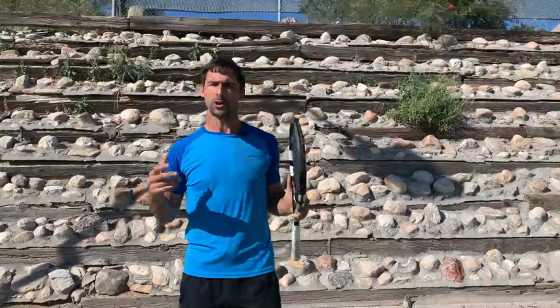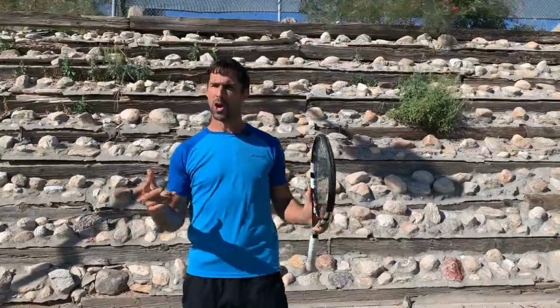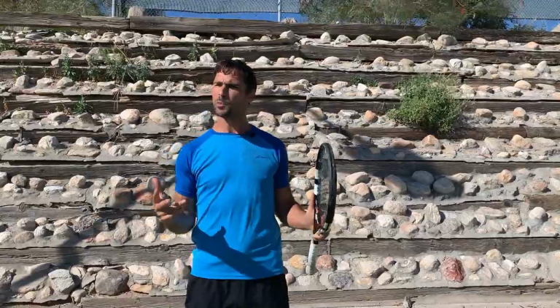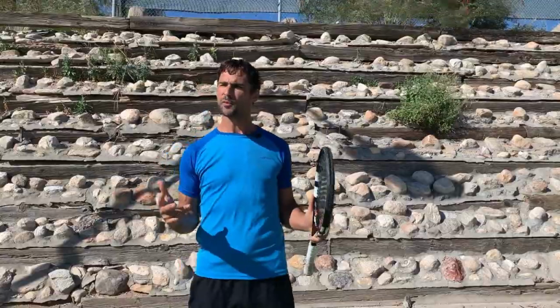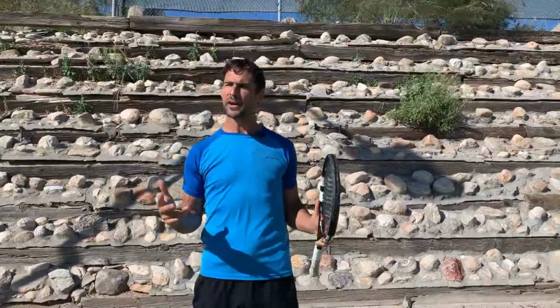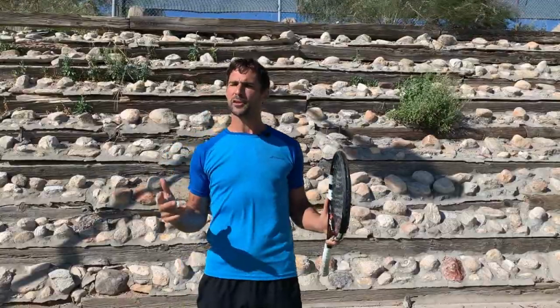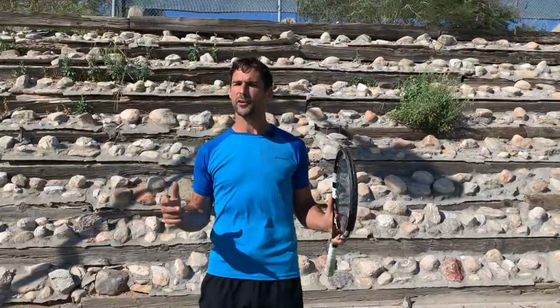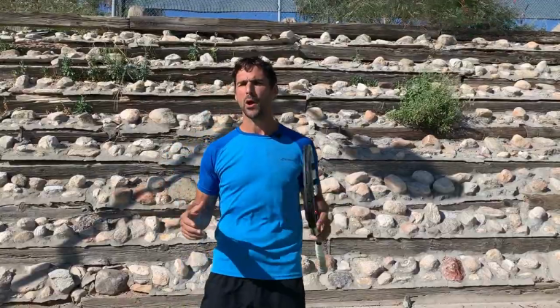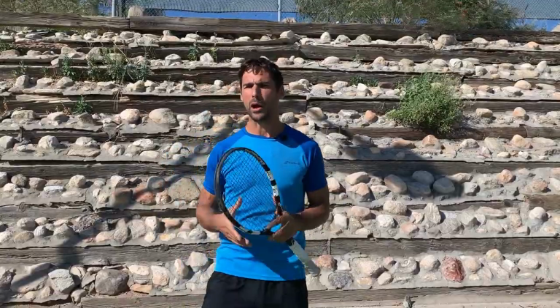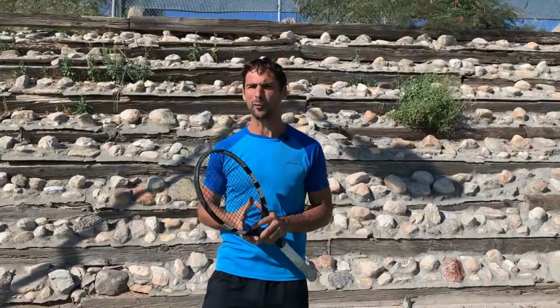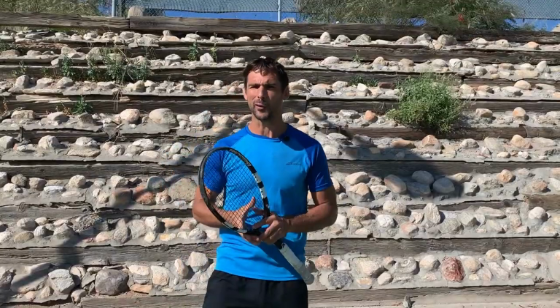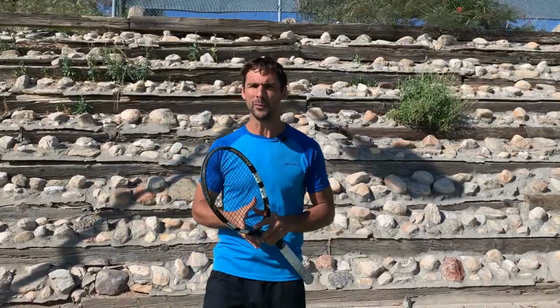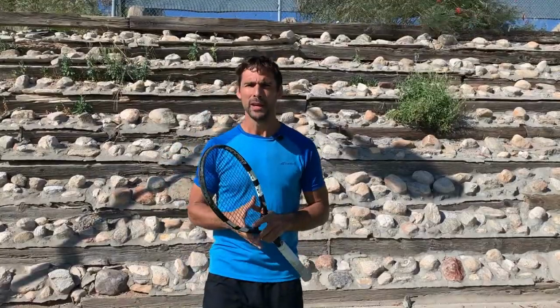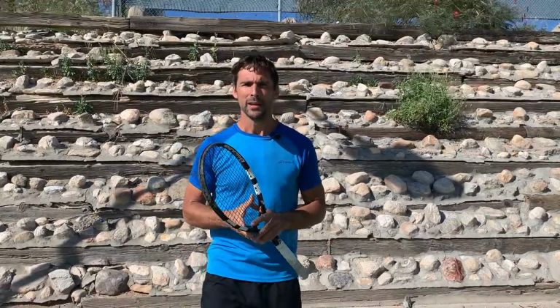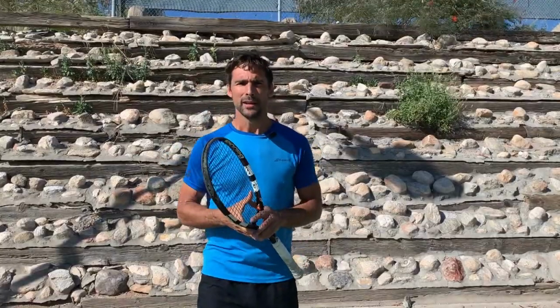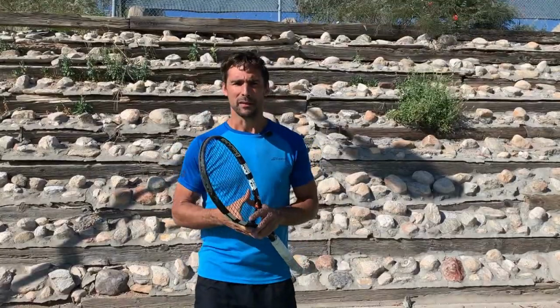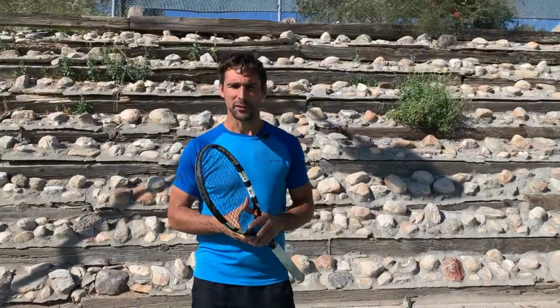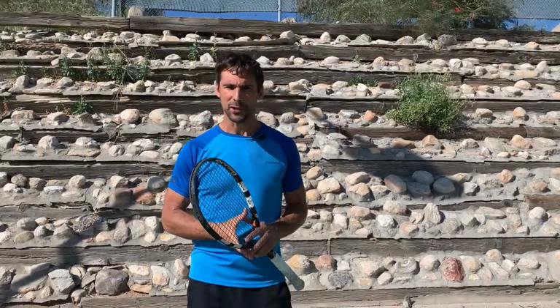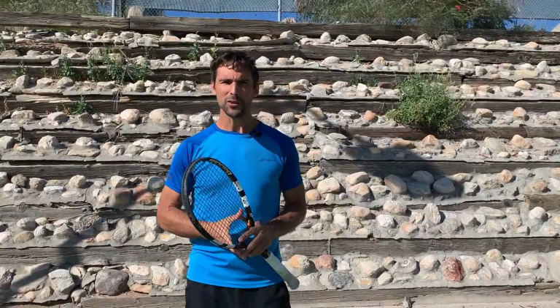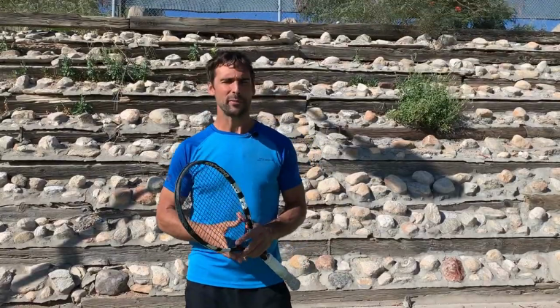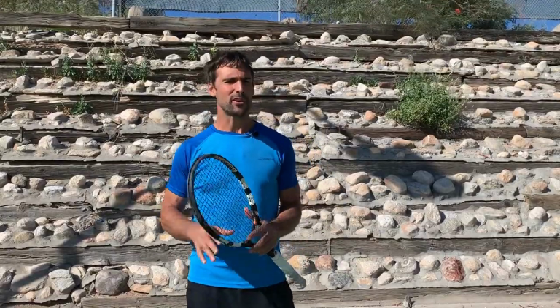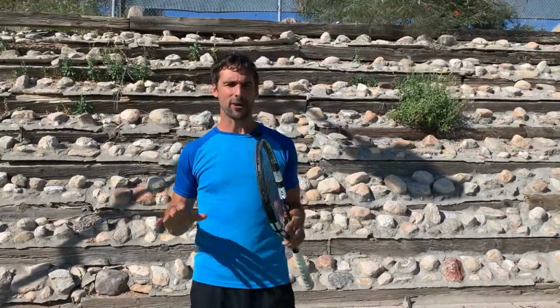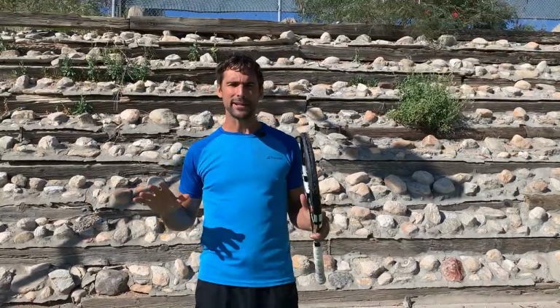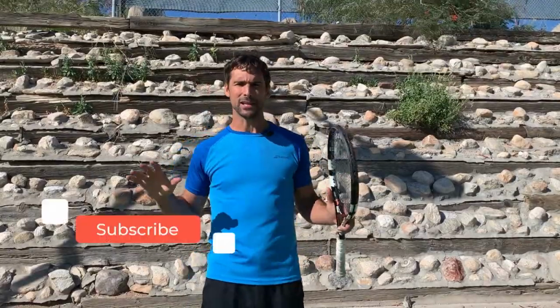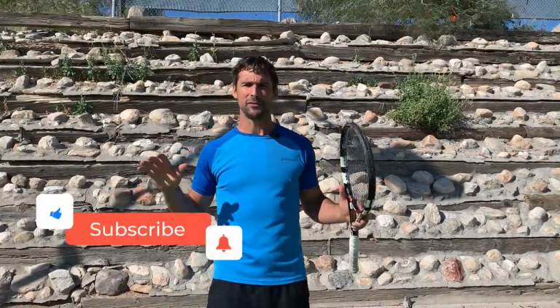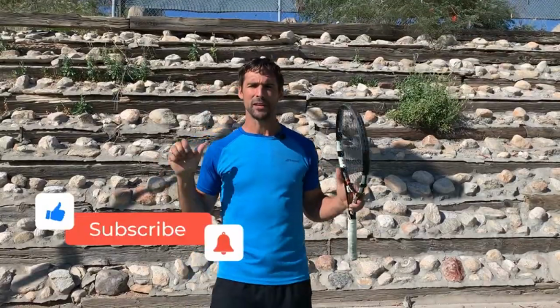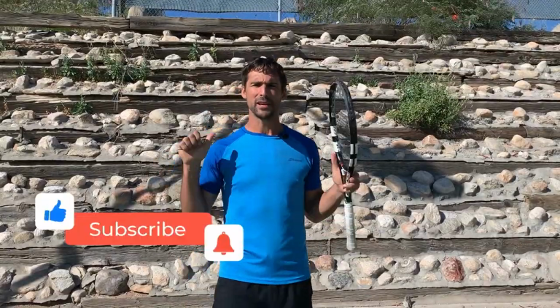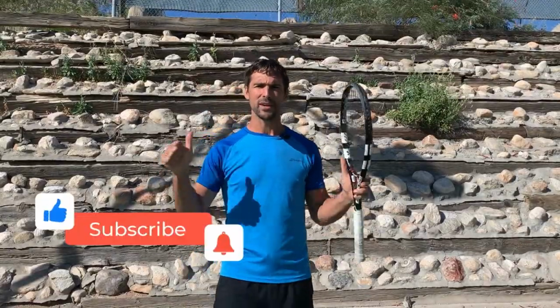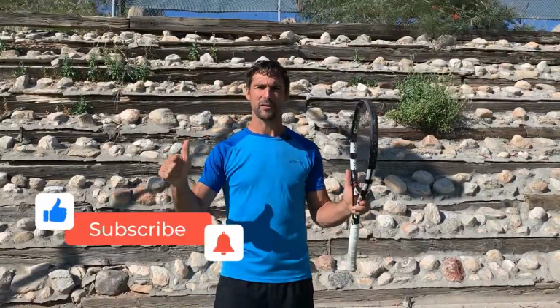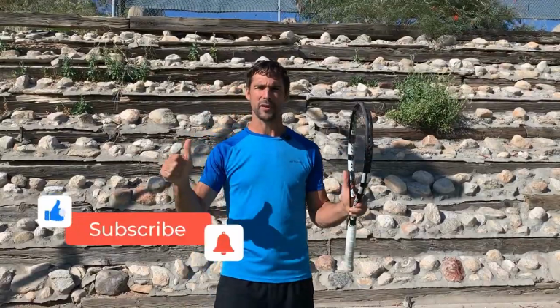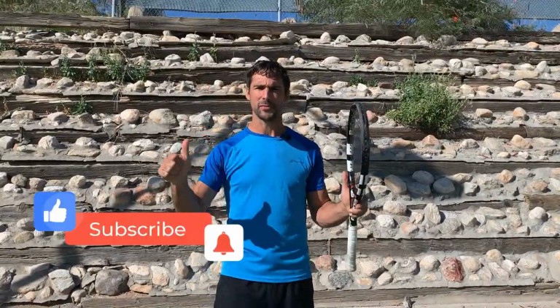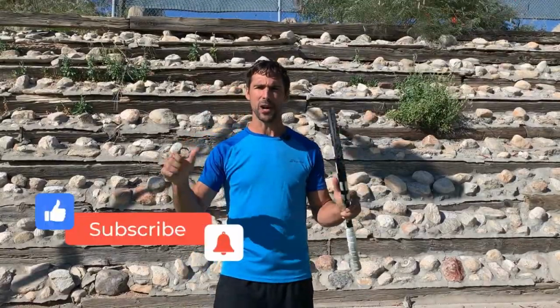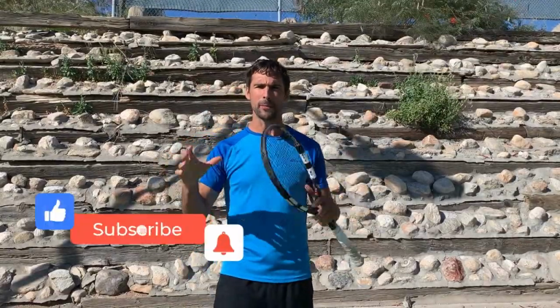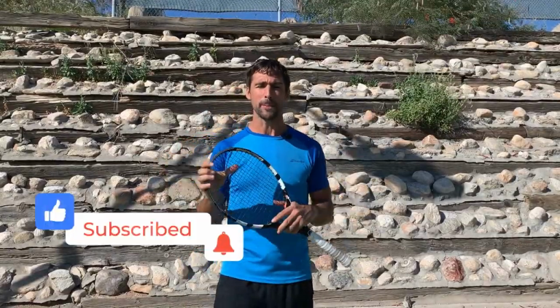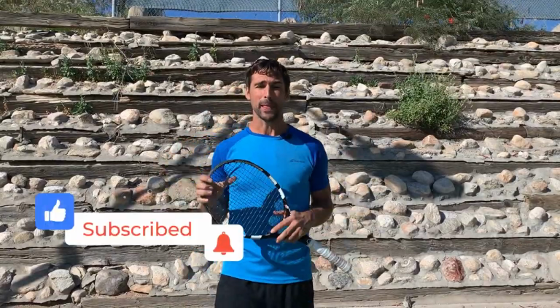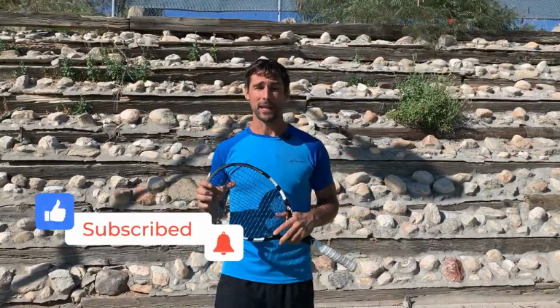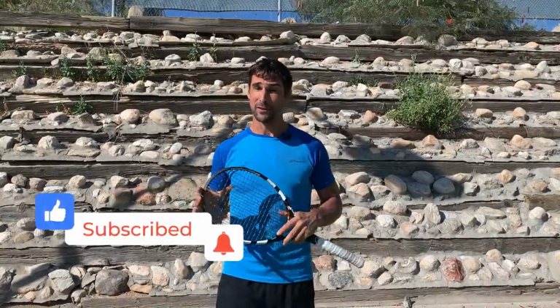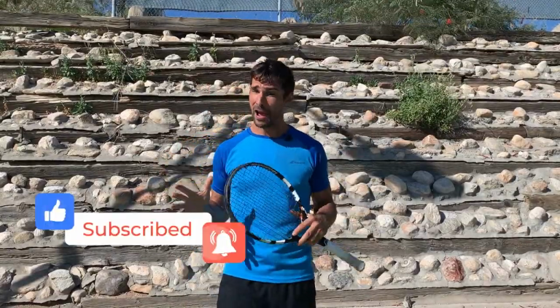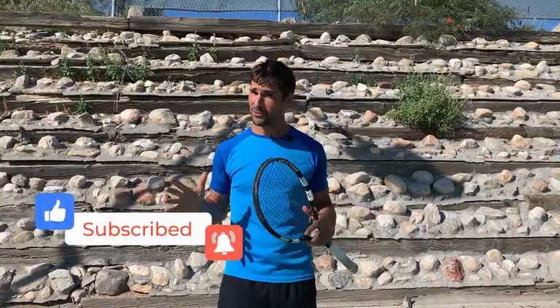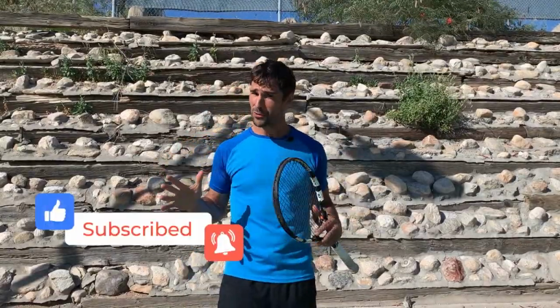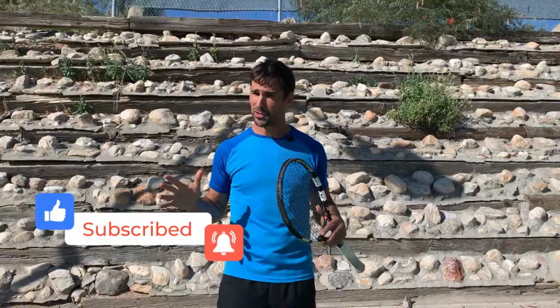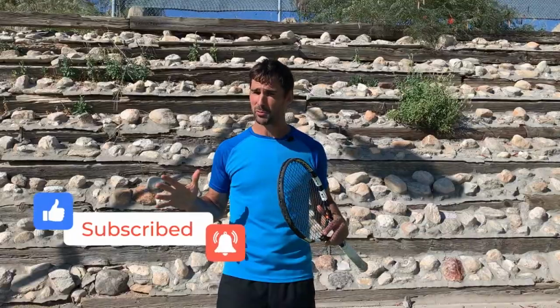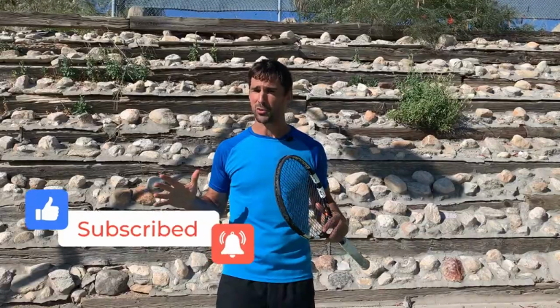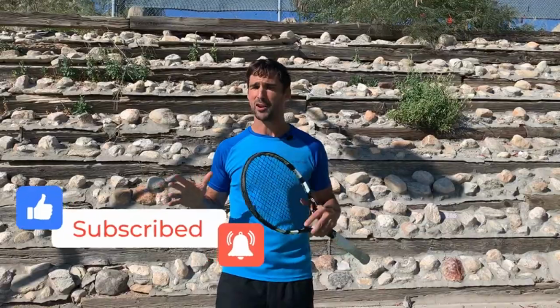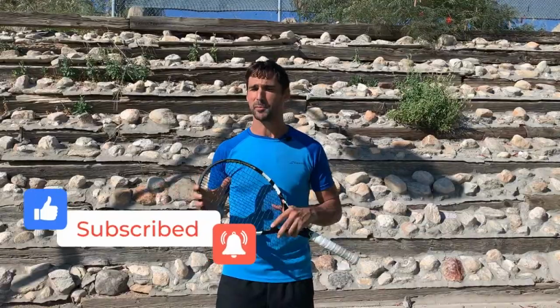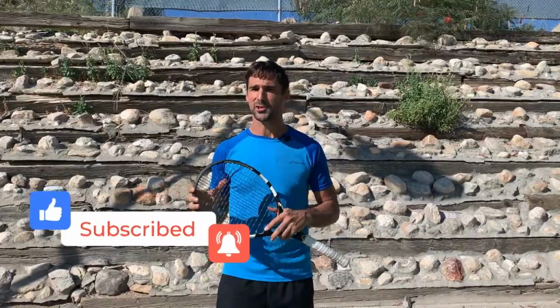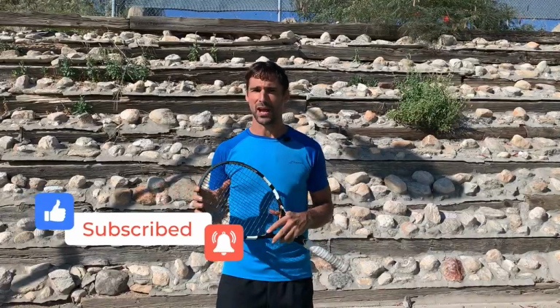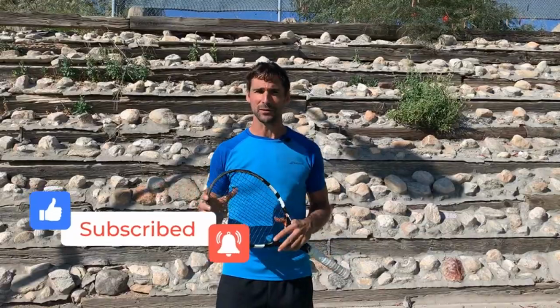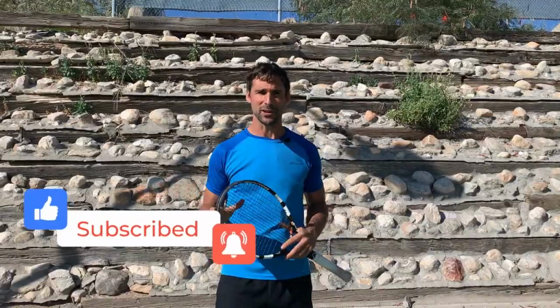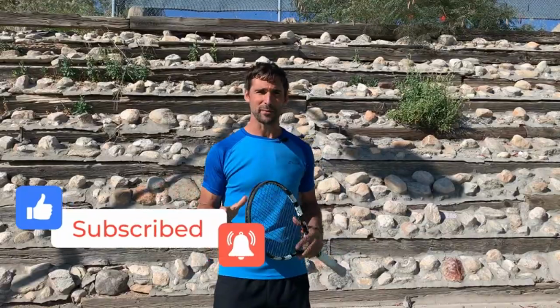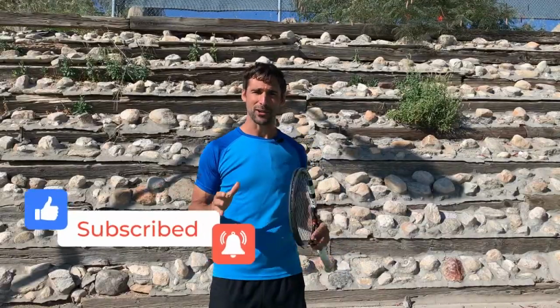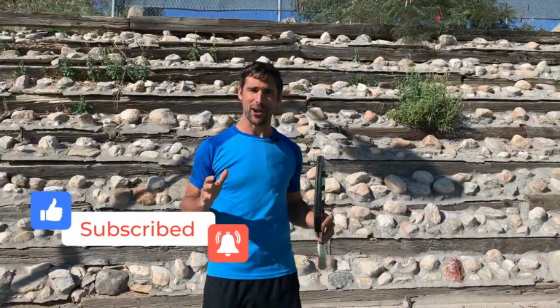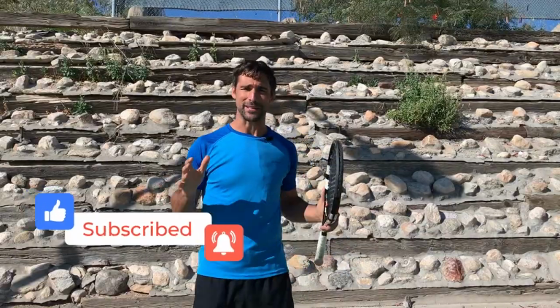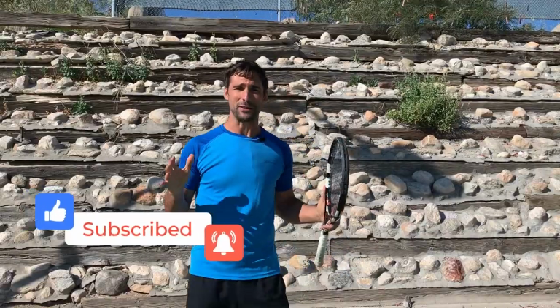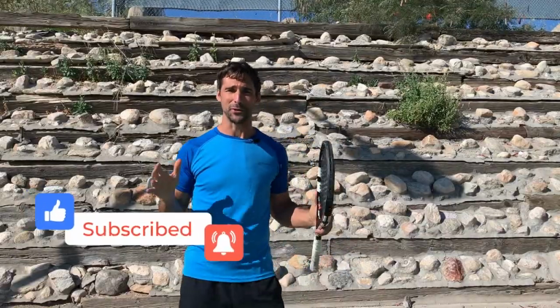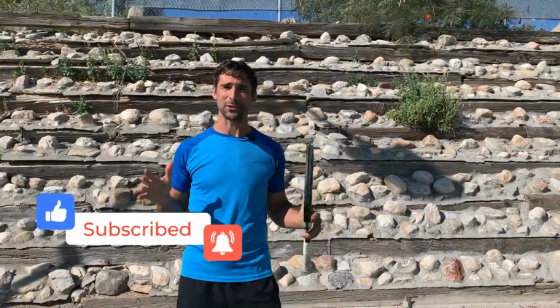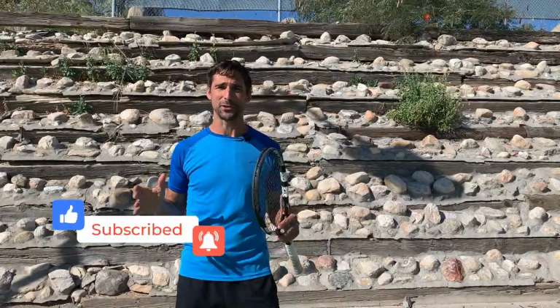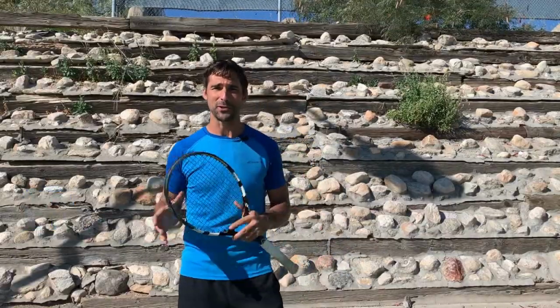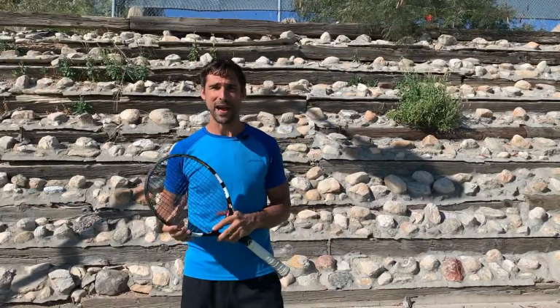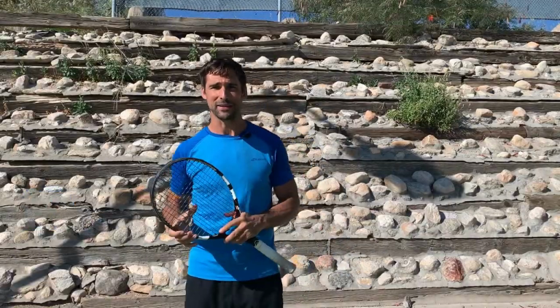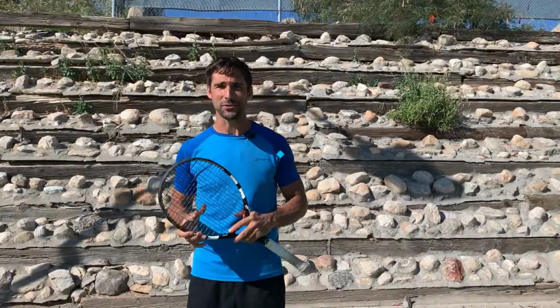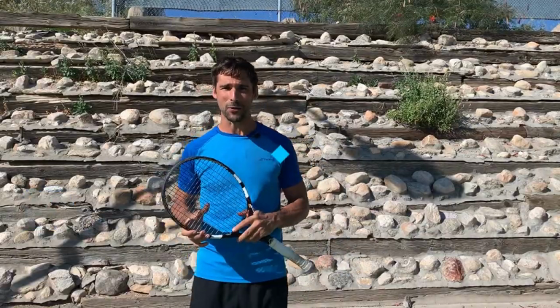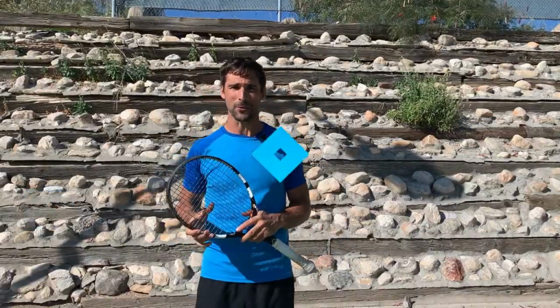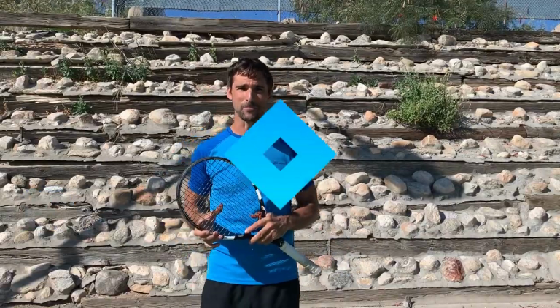I hope you find this video helpful. If you do, it'd be great if you could give me a thumbs up. And if you haven't already subscribed to my channel, it would be great if you could do that as well.